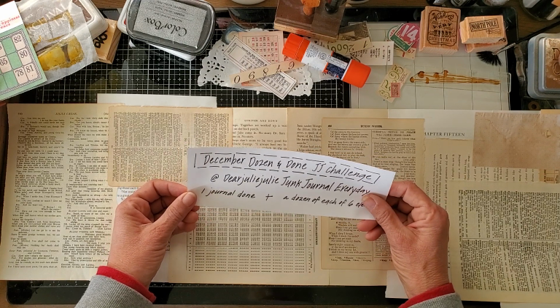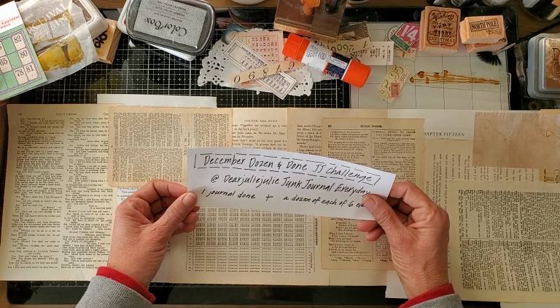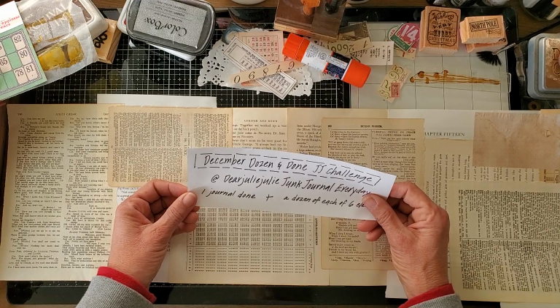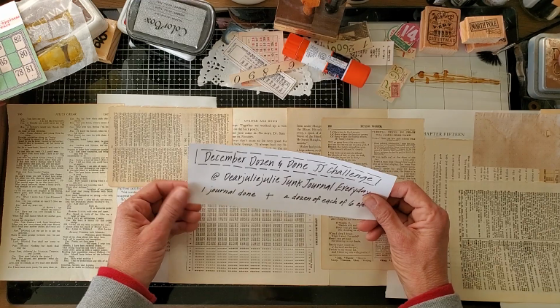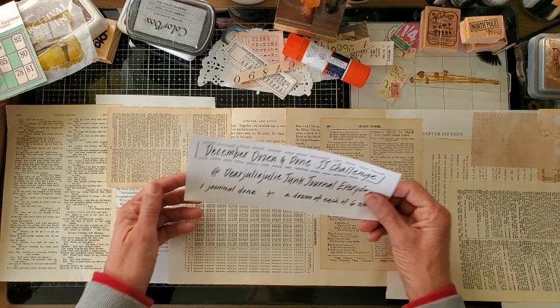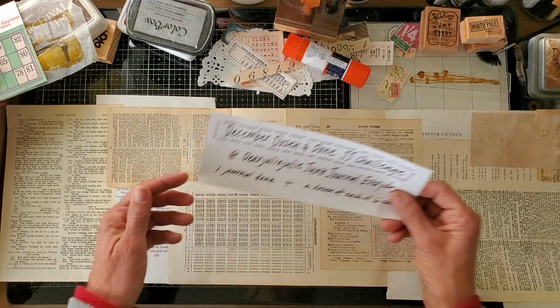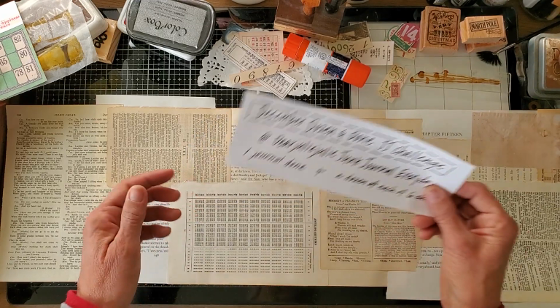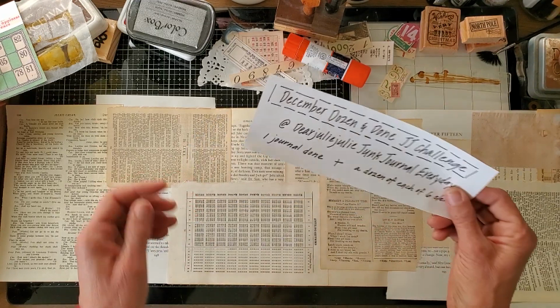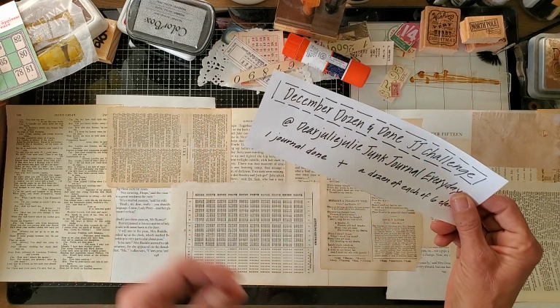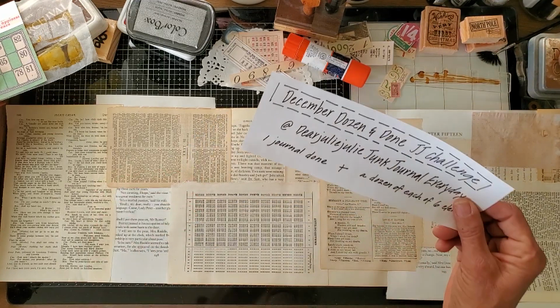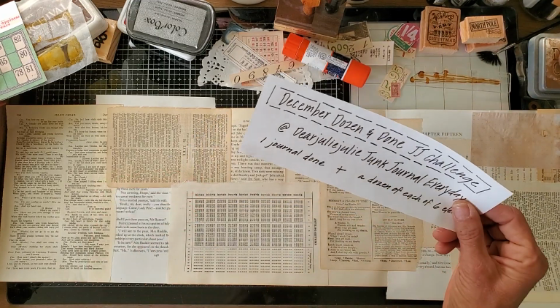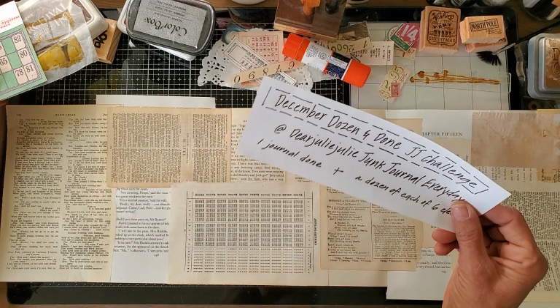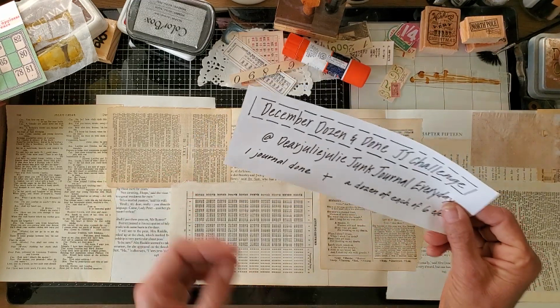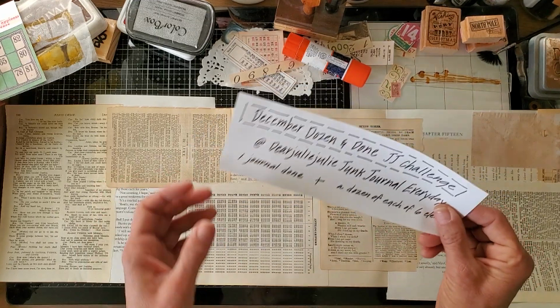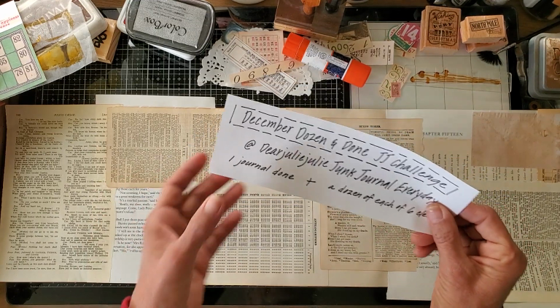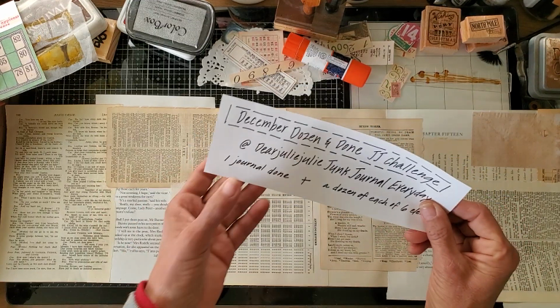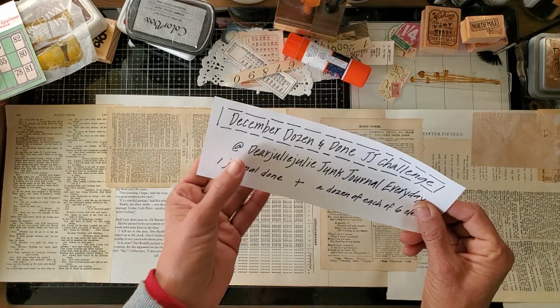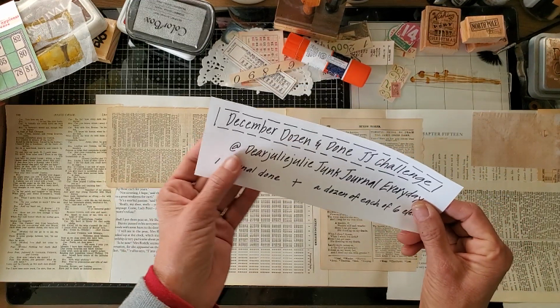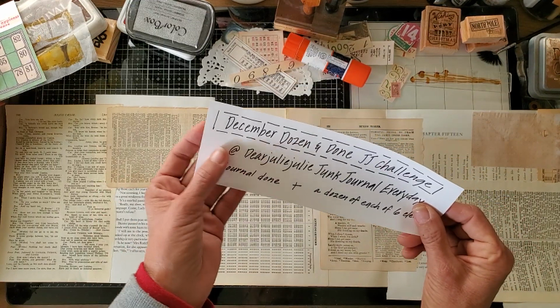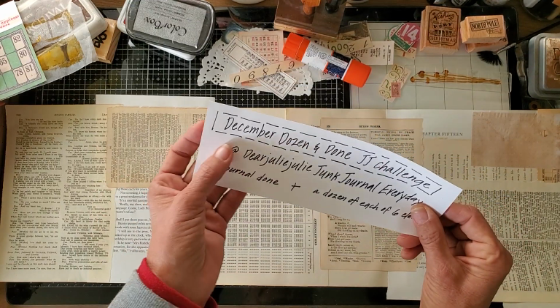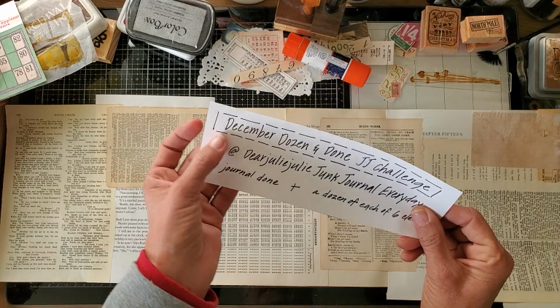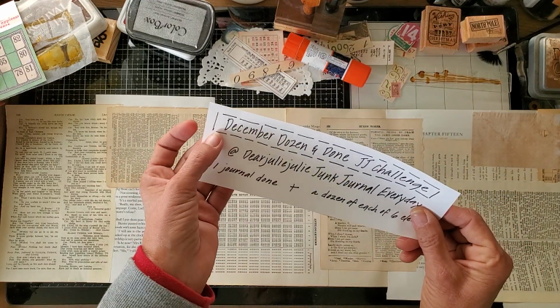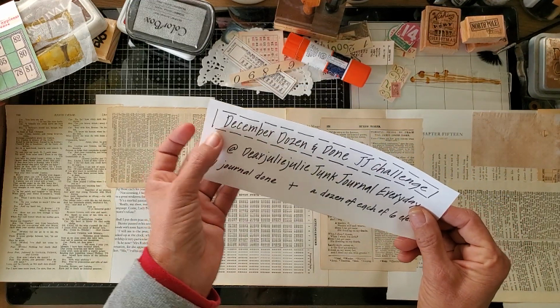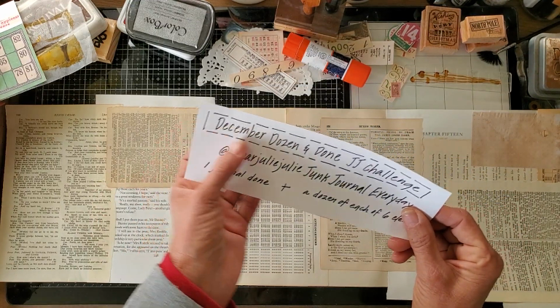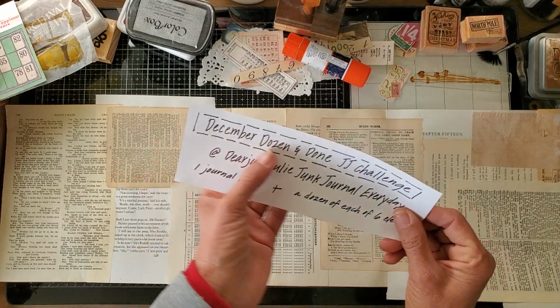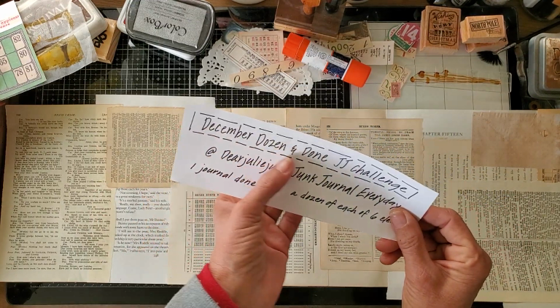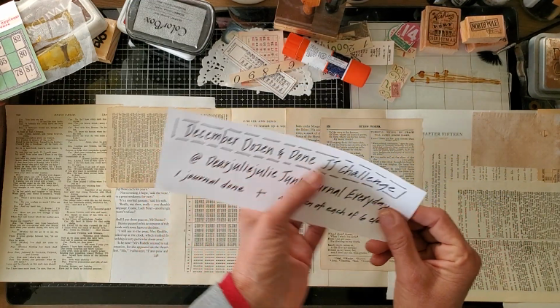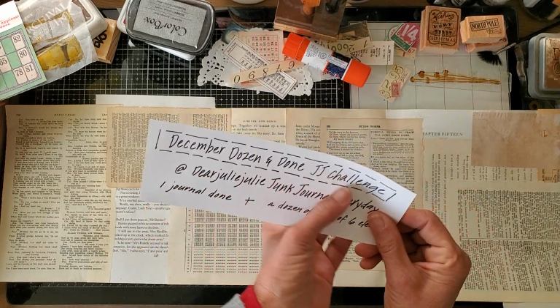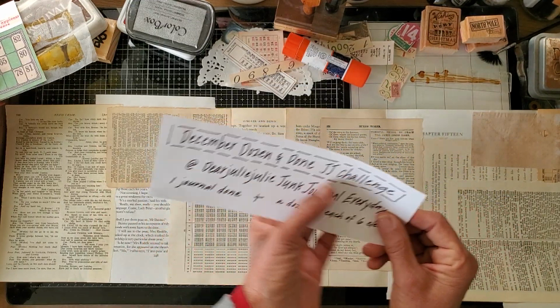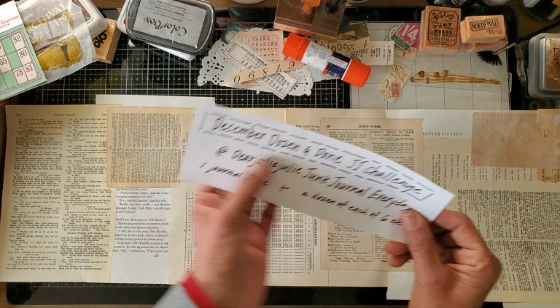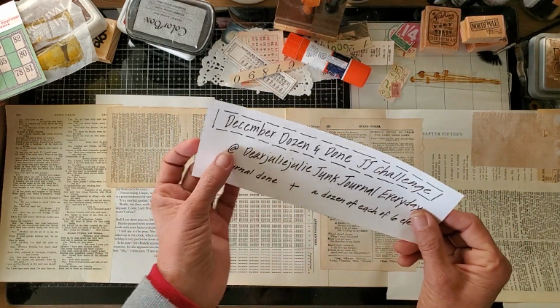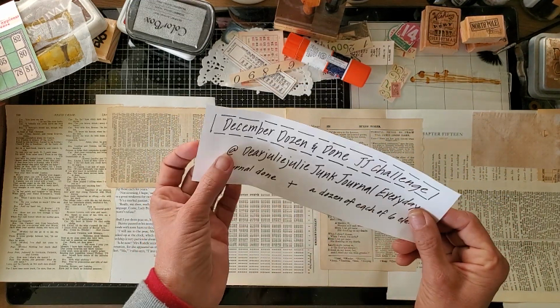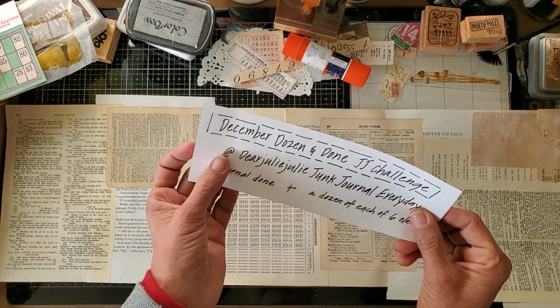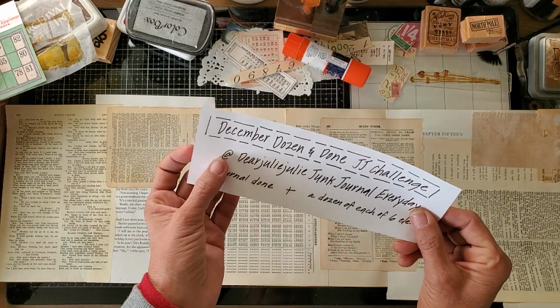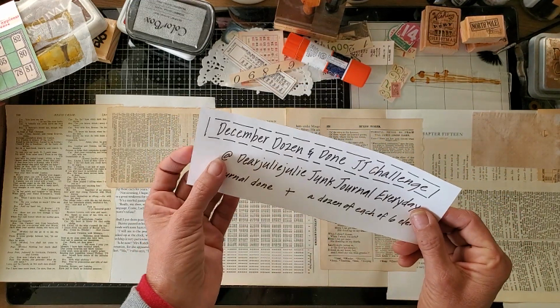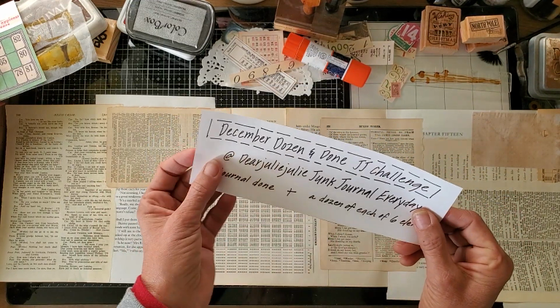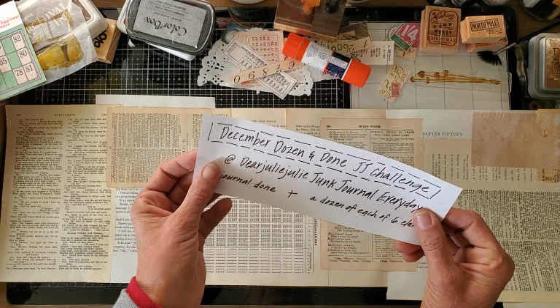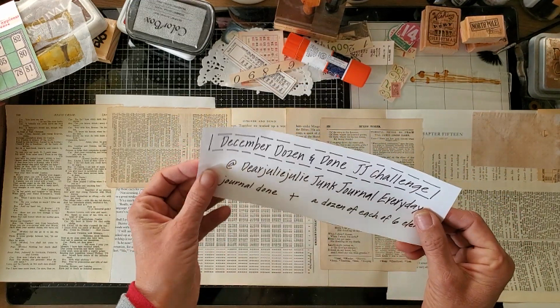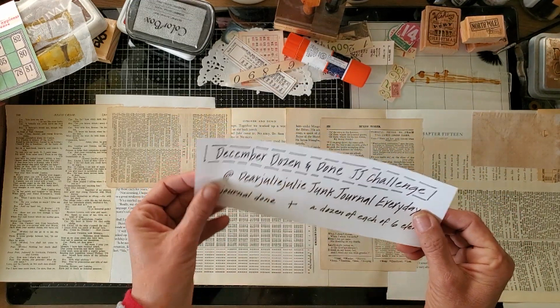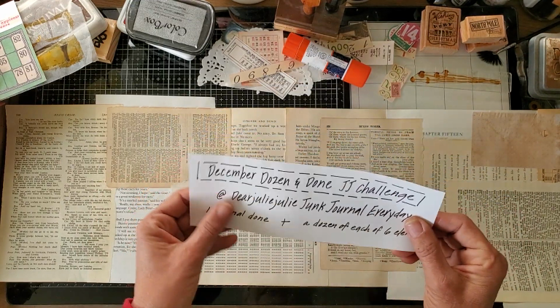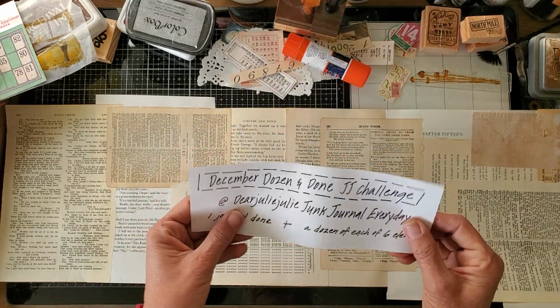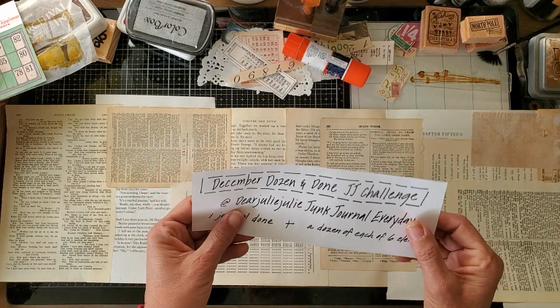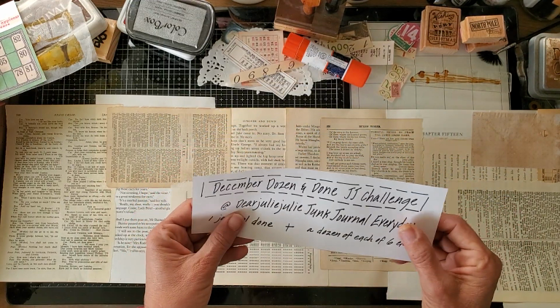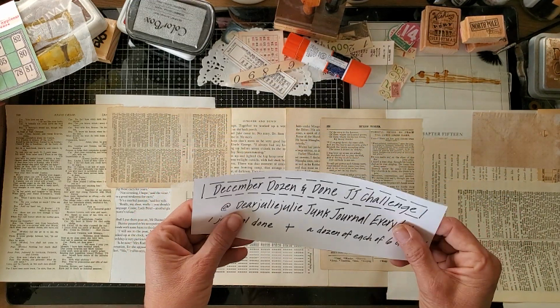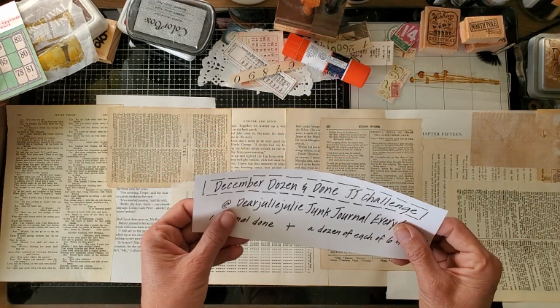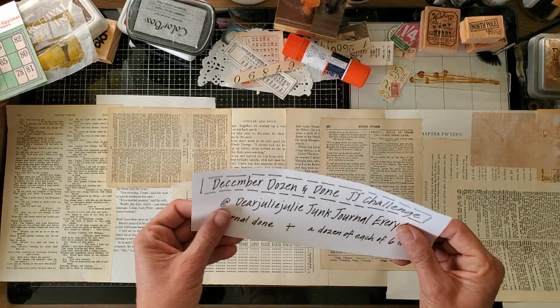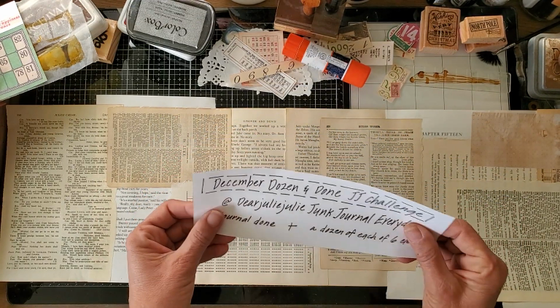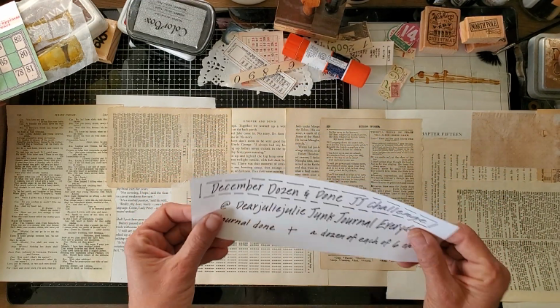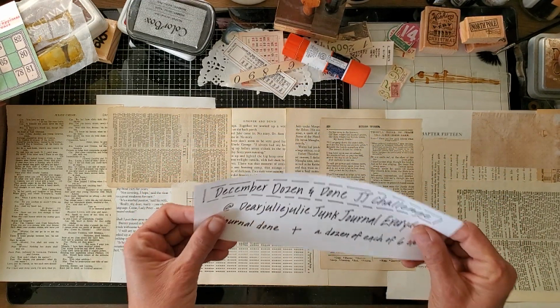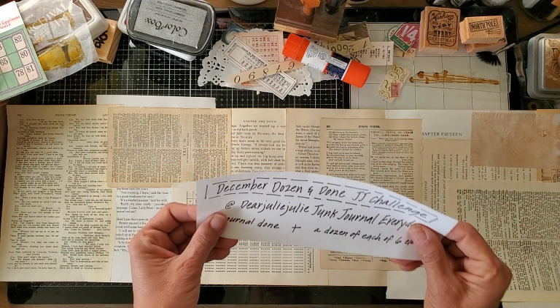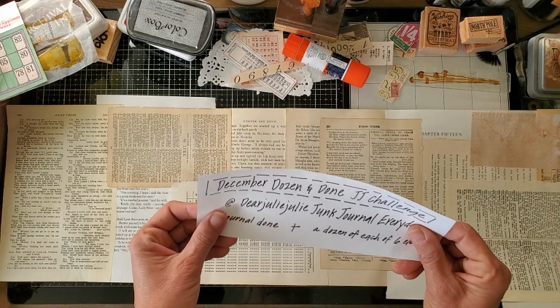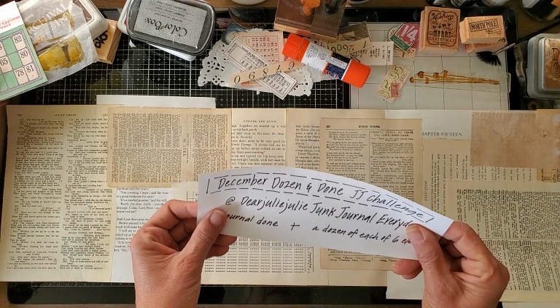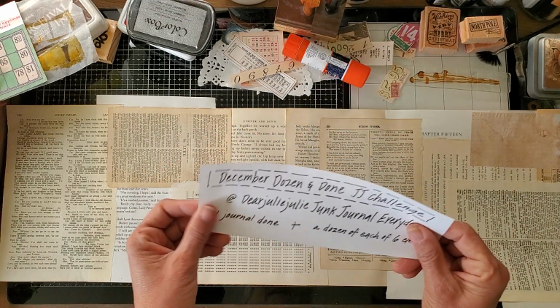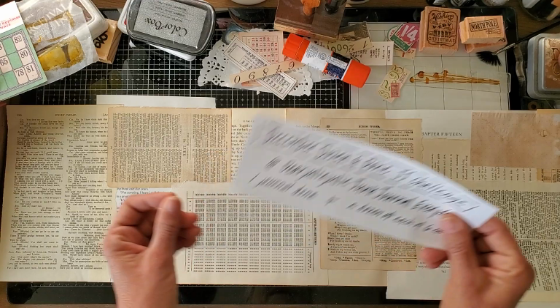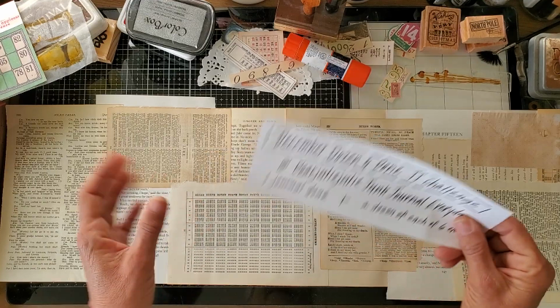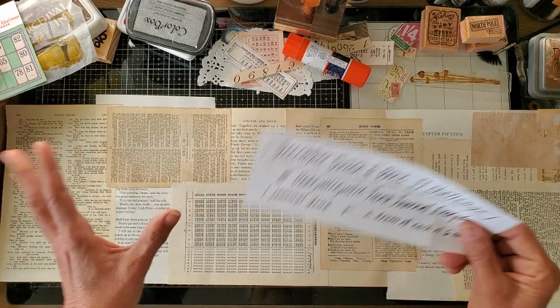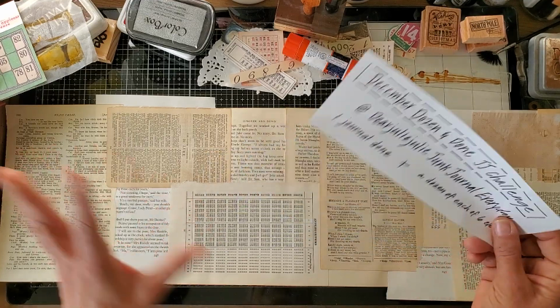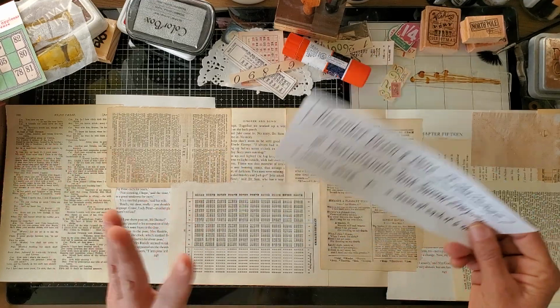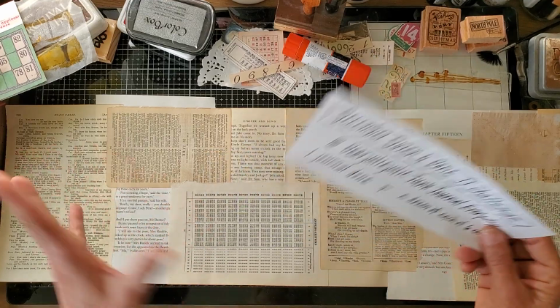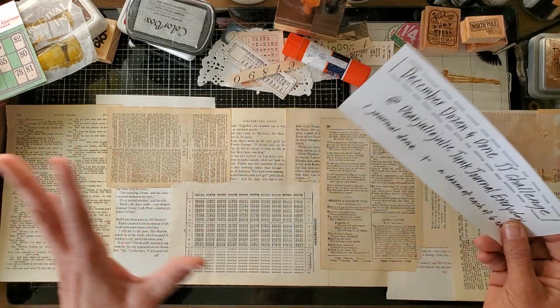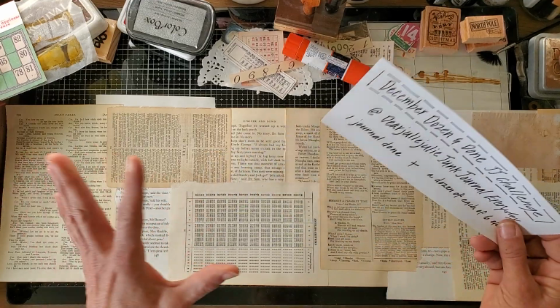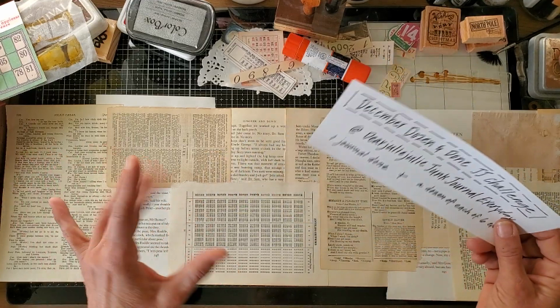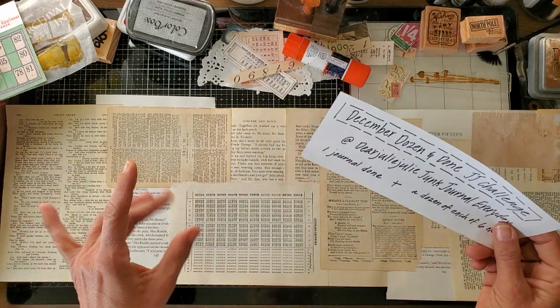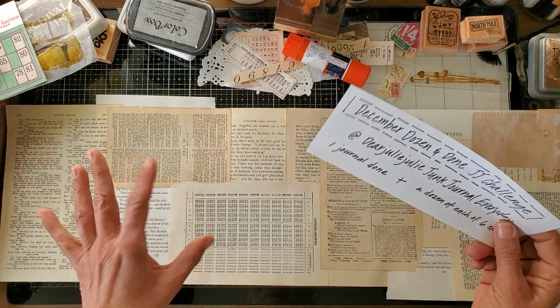I'm hoping to get more than one journal done this month, but I can at least do my December journal for this challenge. I don't always get to Julie's challenges — she does one every month and I have joined her often. She has lots of ideas for junk journalers and I've appreciated being part of her community over the years.